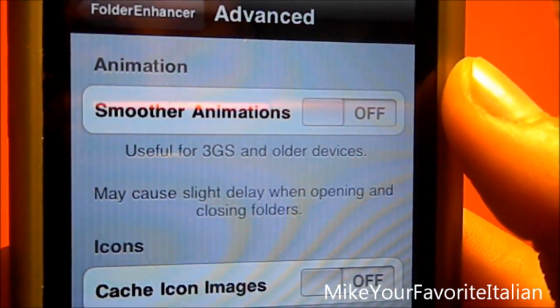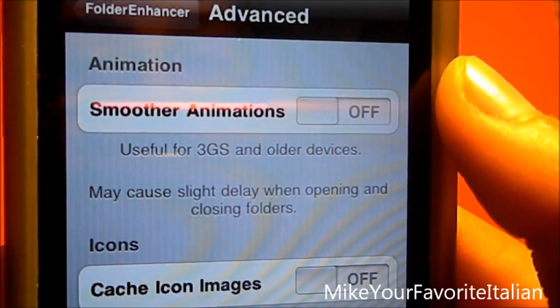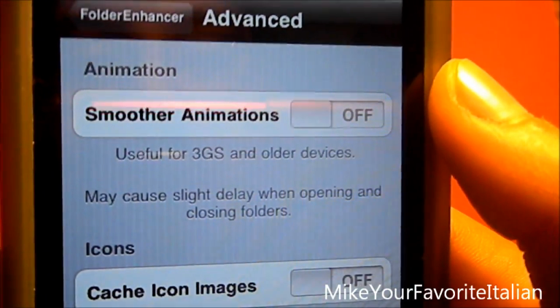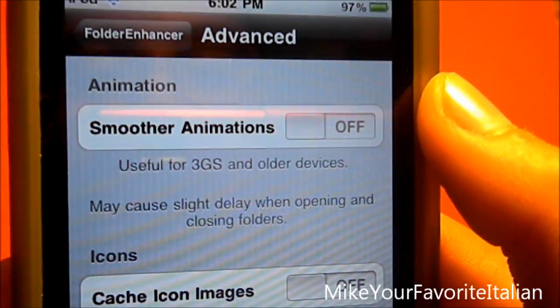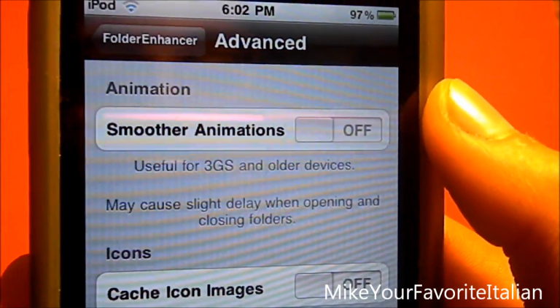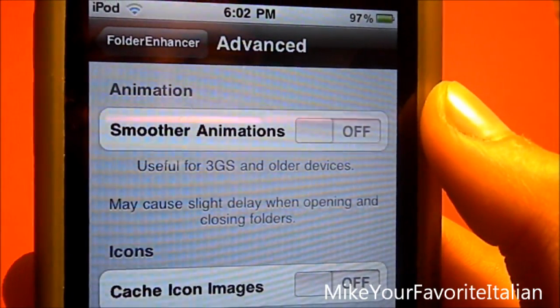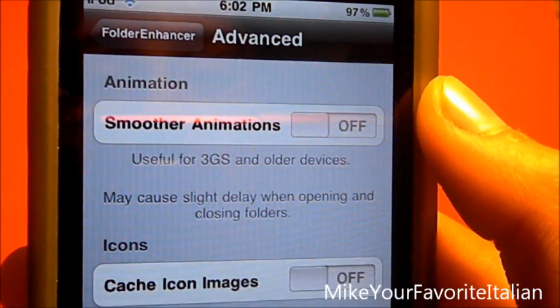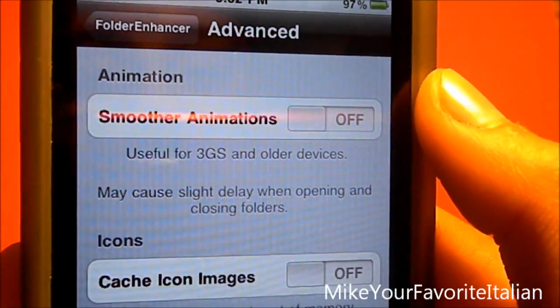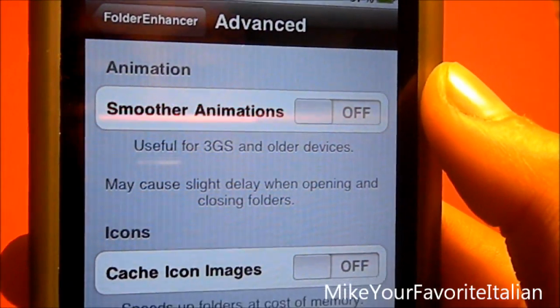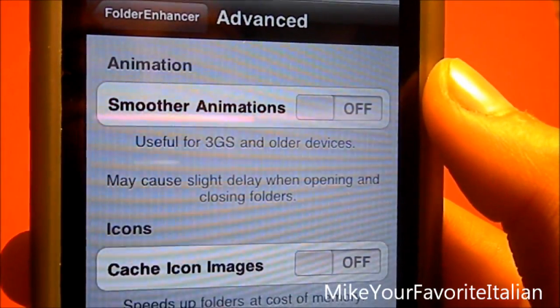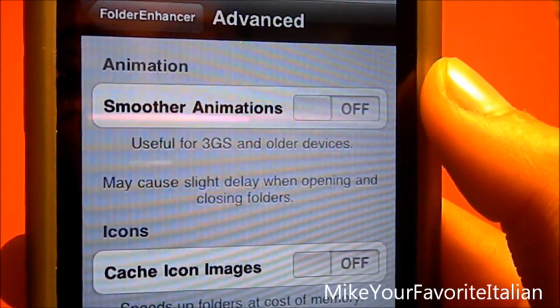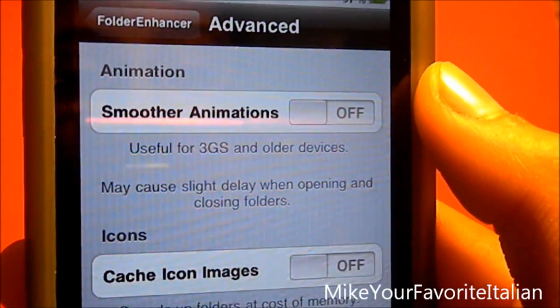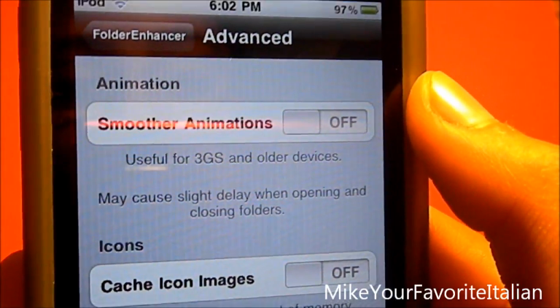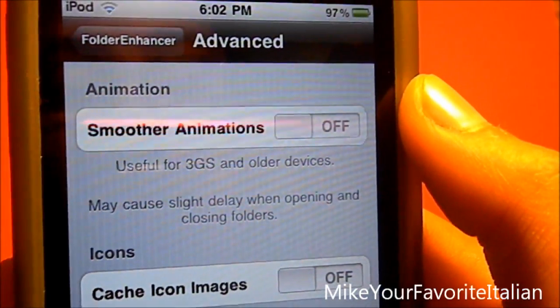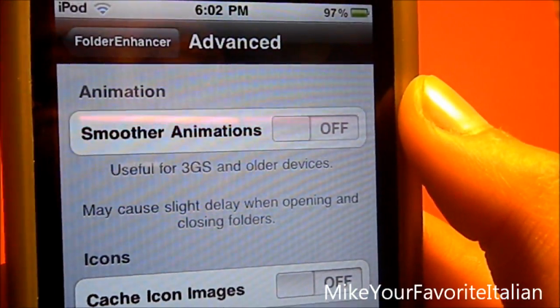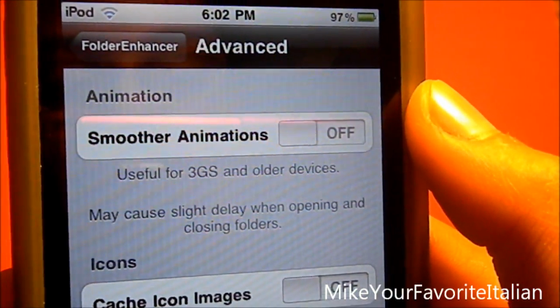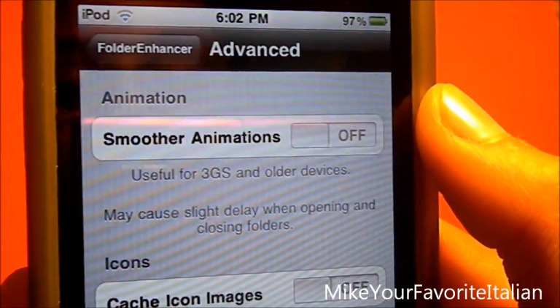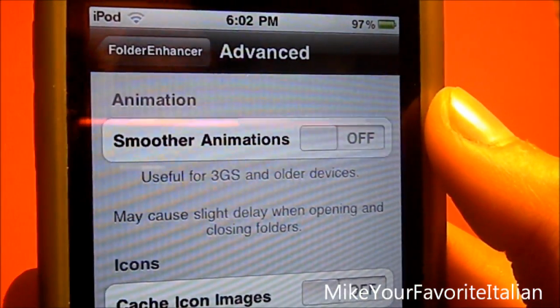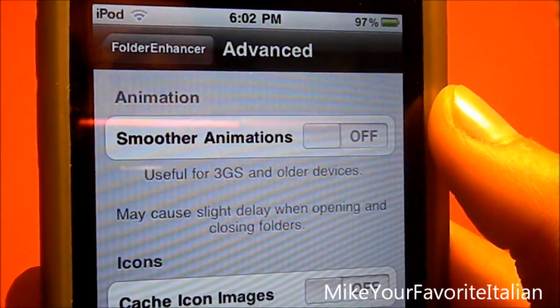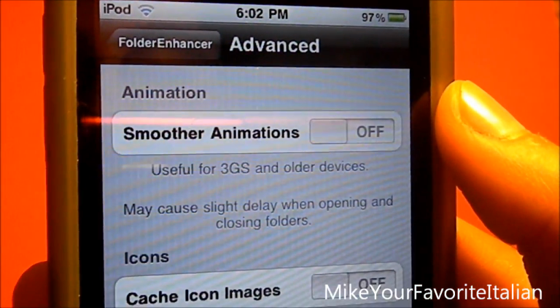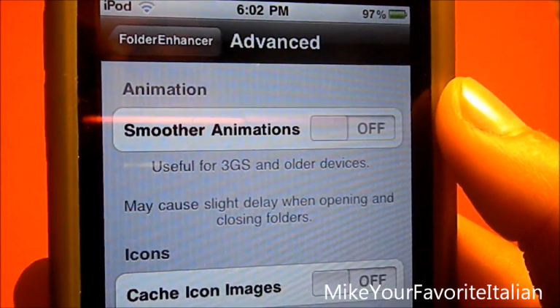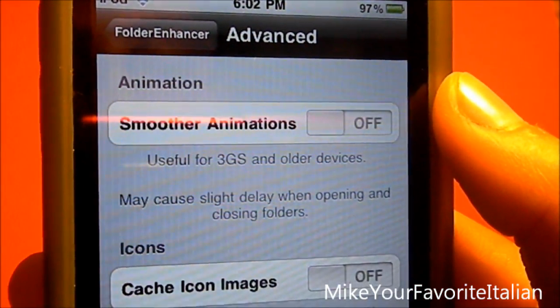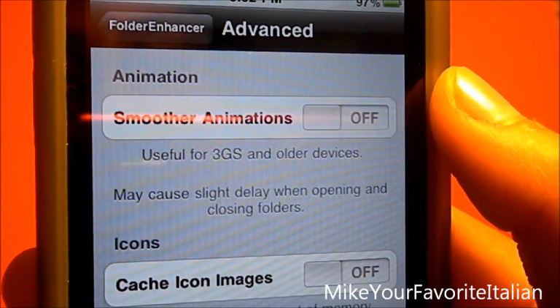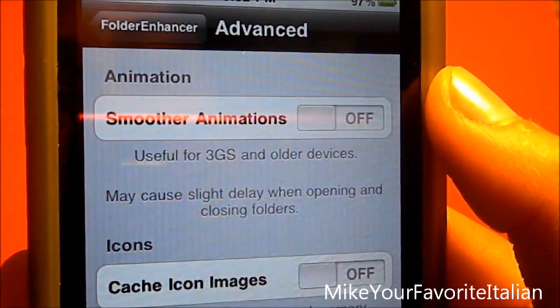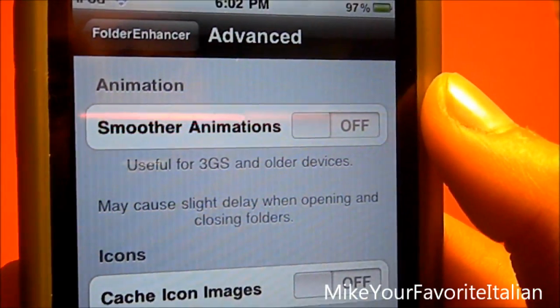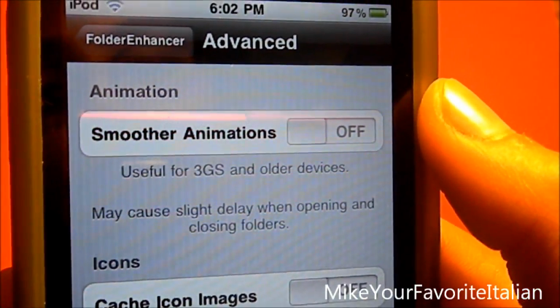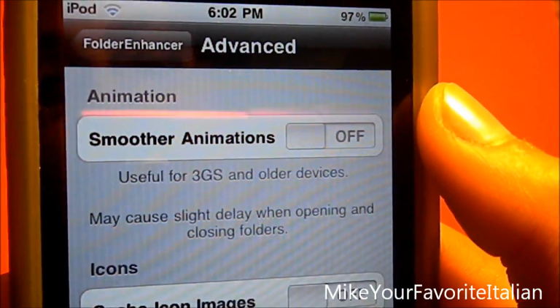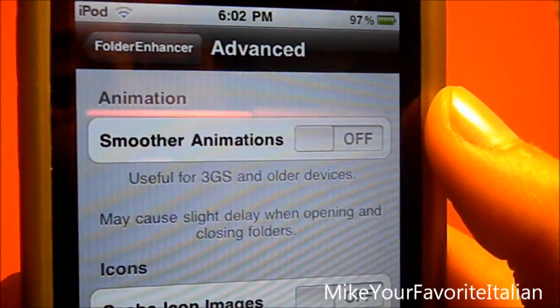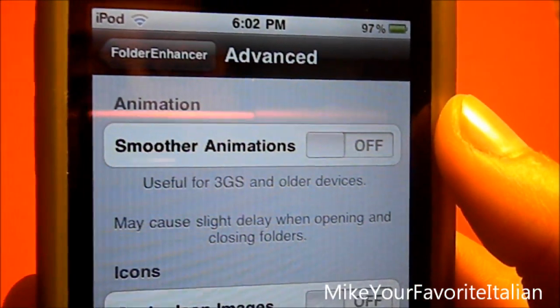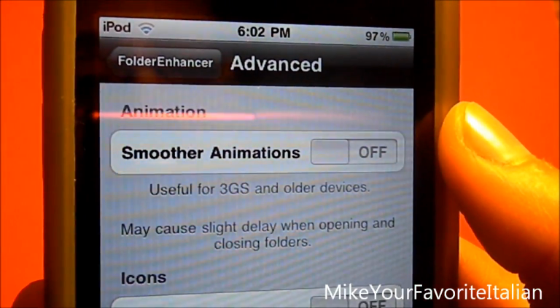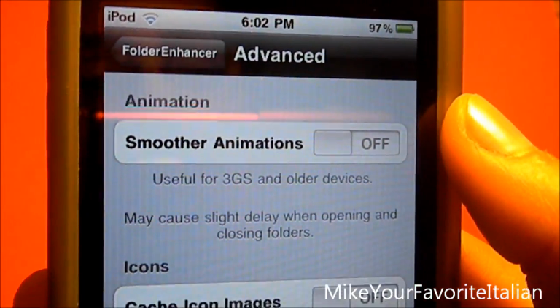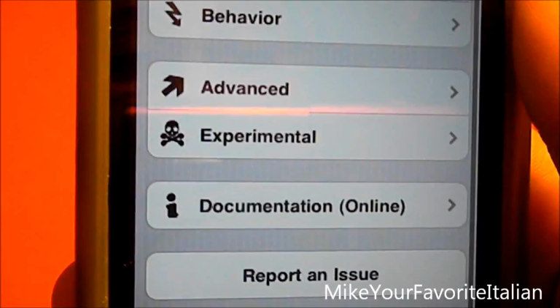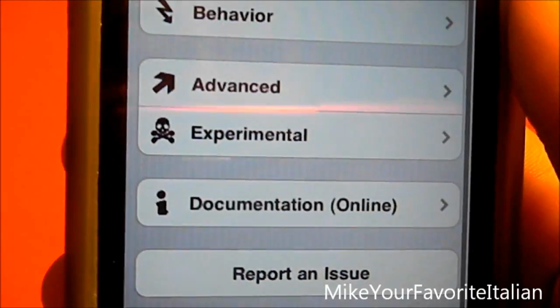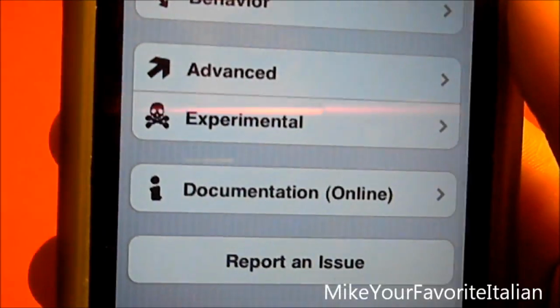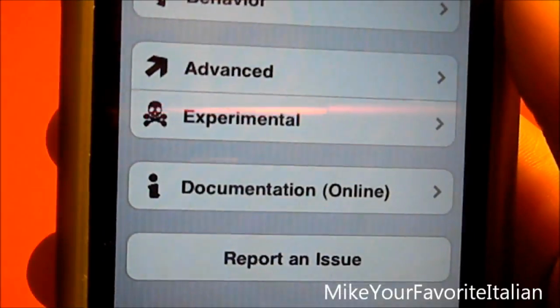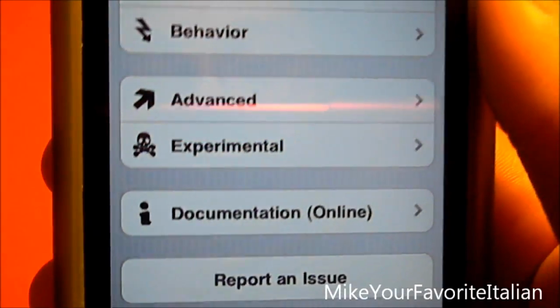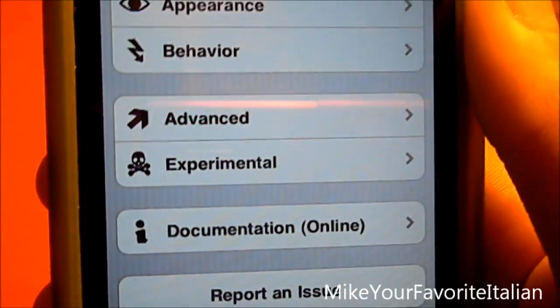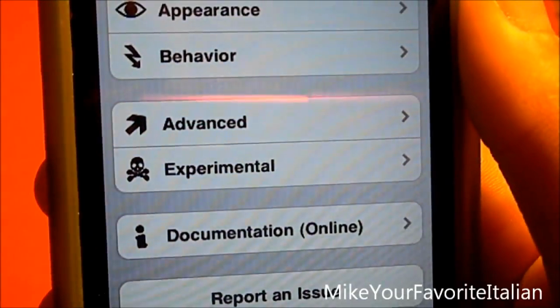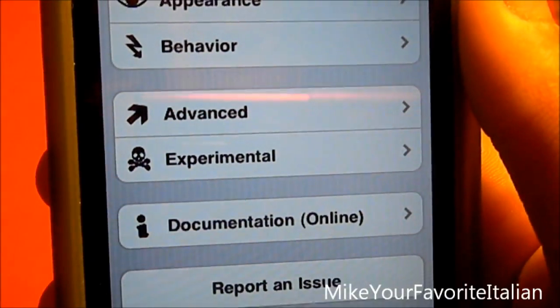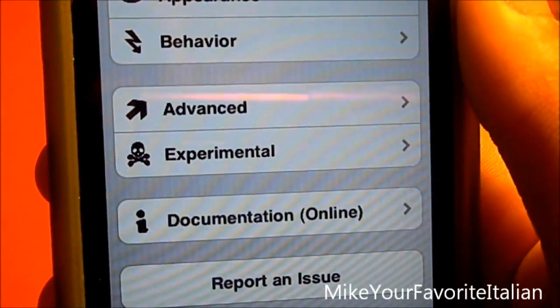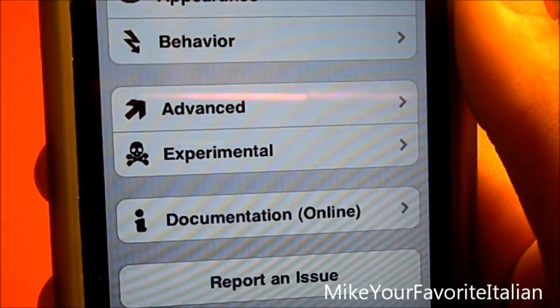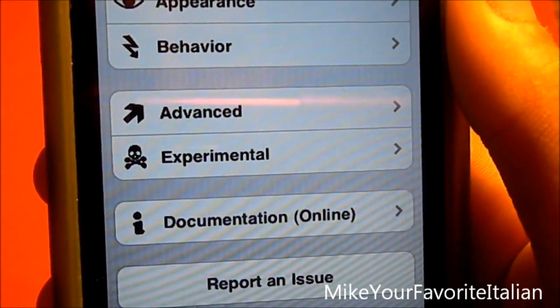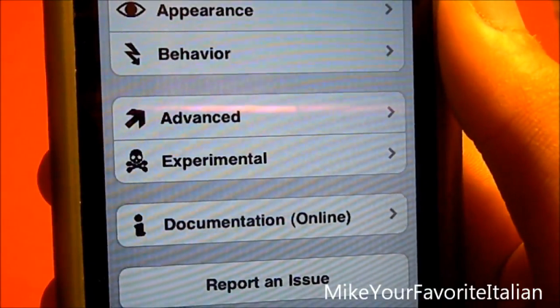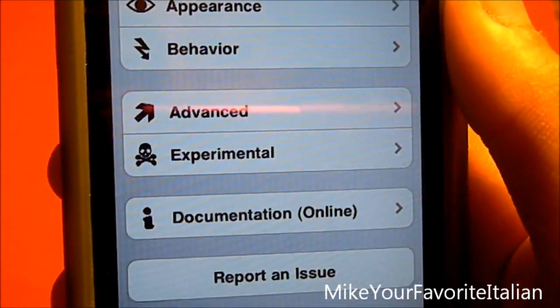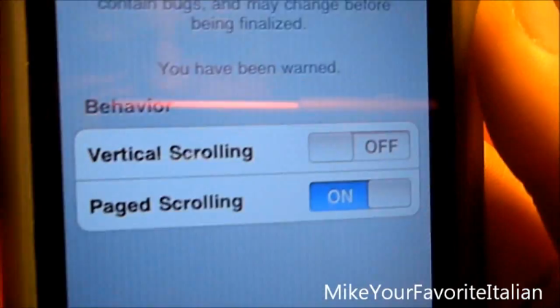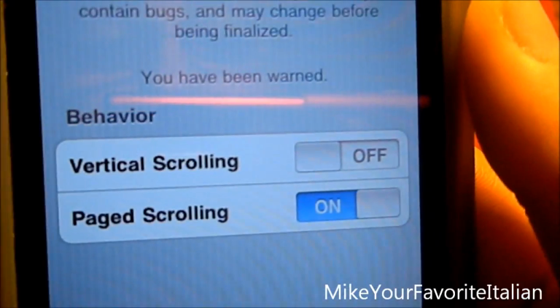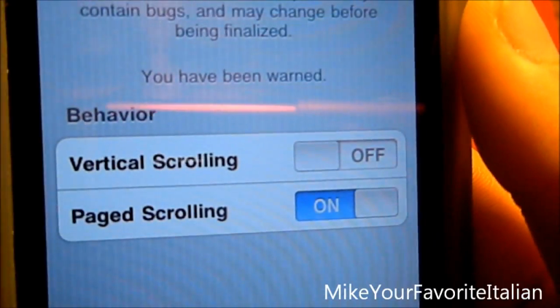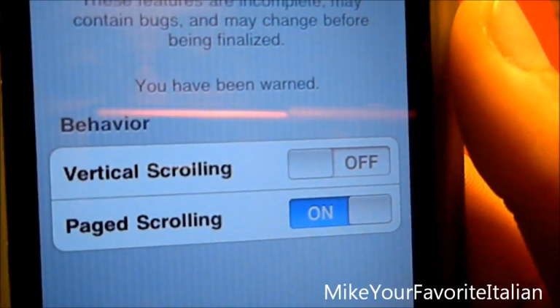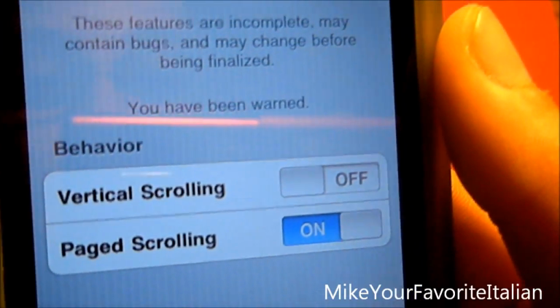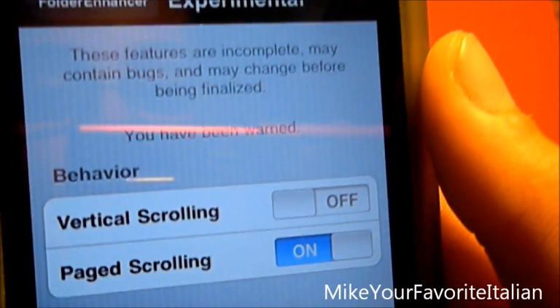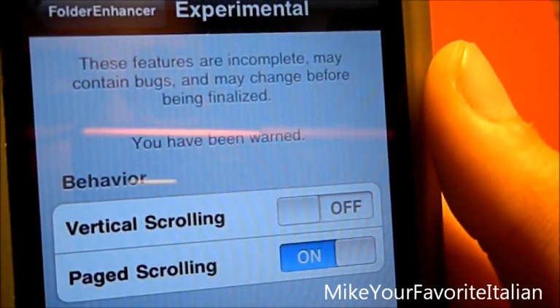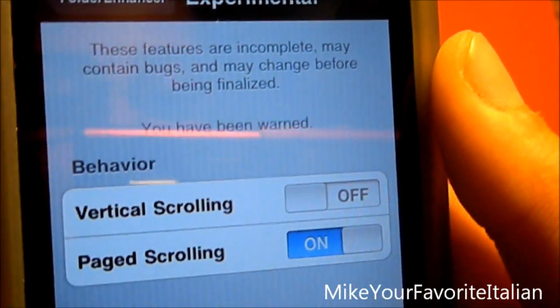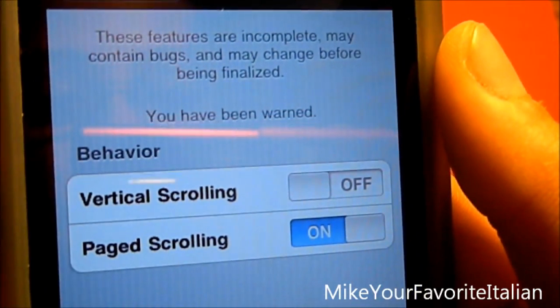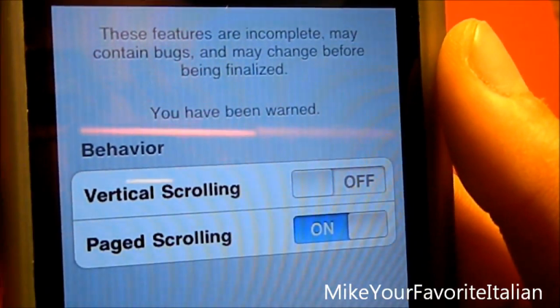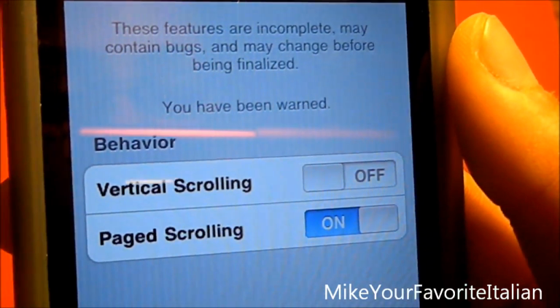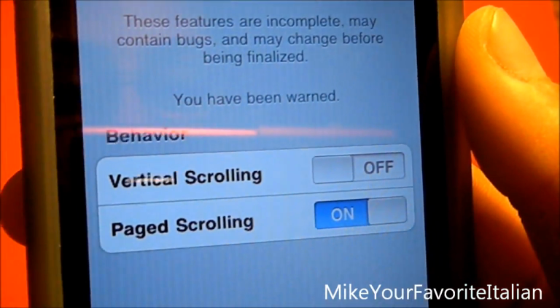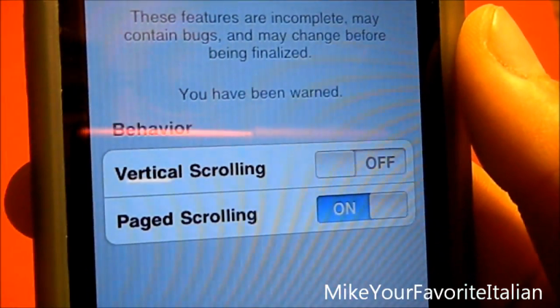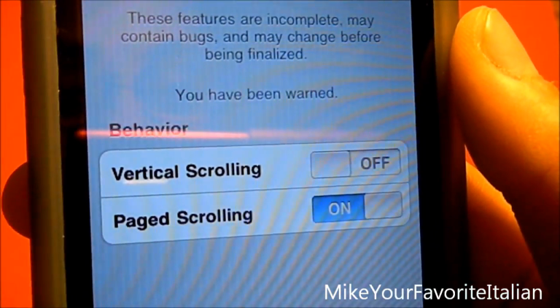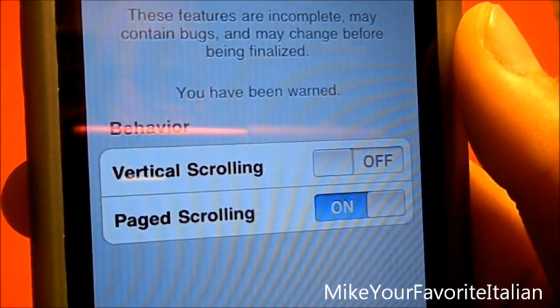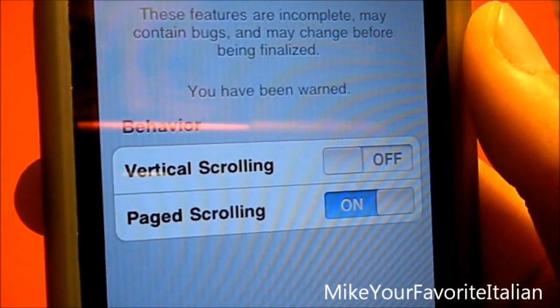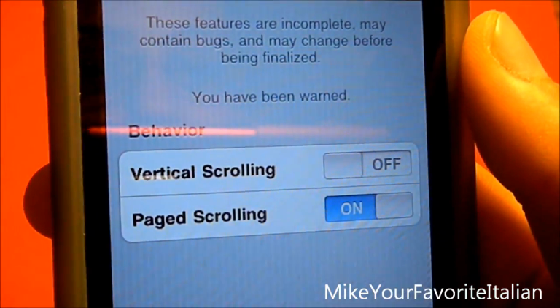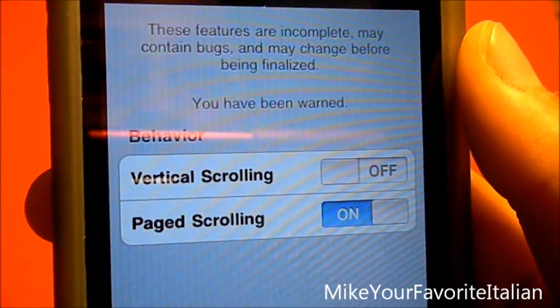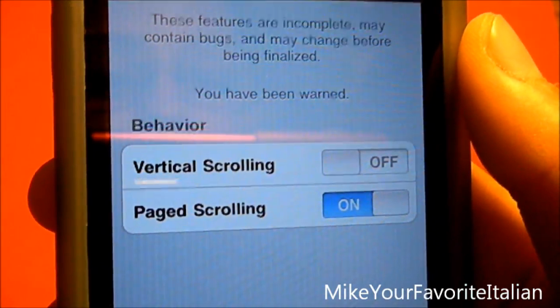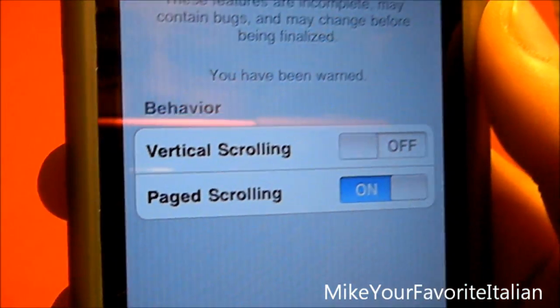There are some advanced options as you can see — Smoother Animations, which is useful for 3GS and older devices. There's also an Experimental section where you can see vertical scrolling and page scrolling.